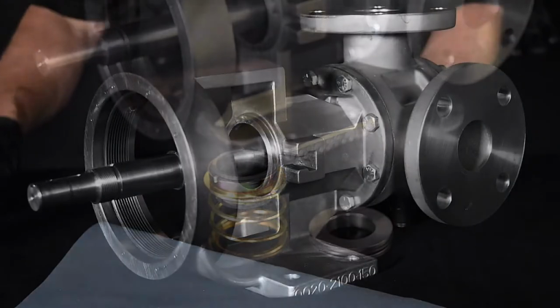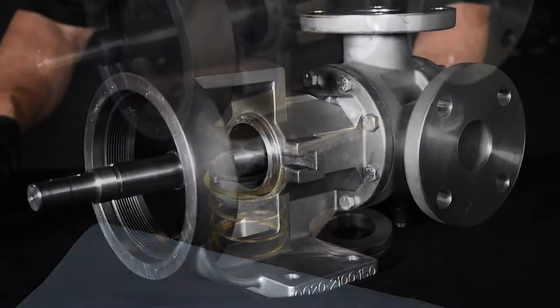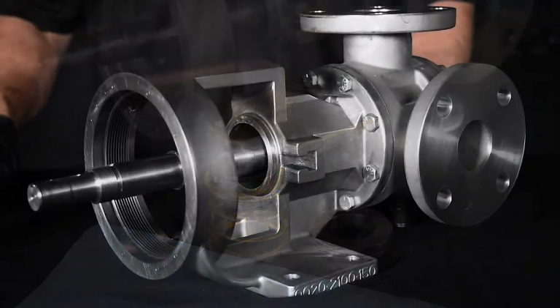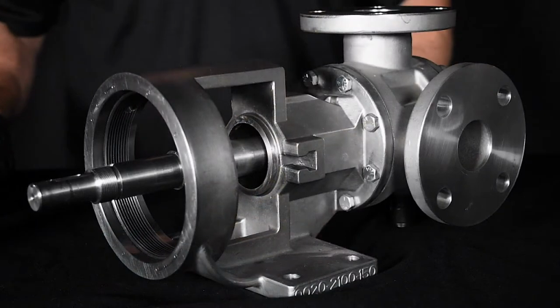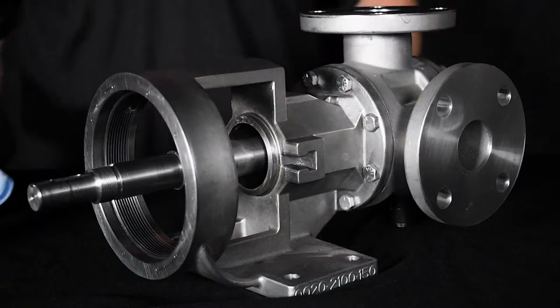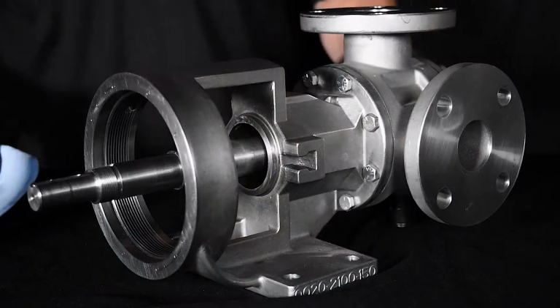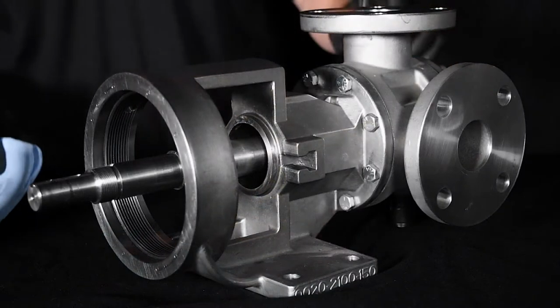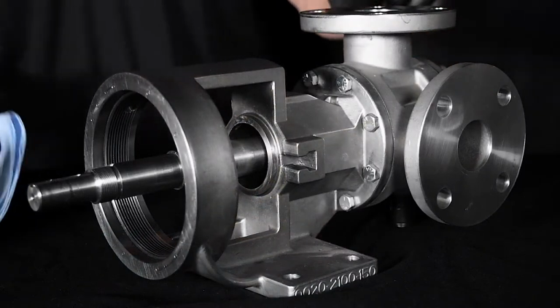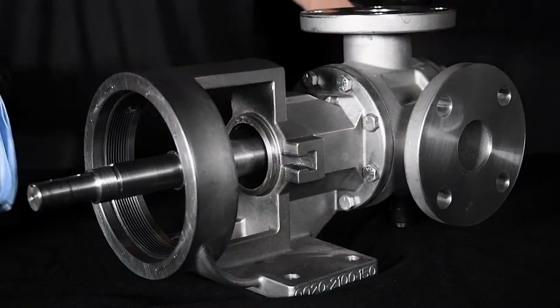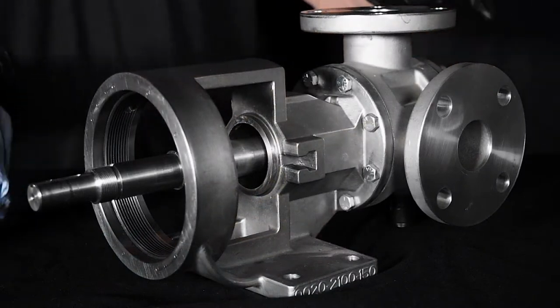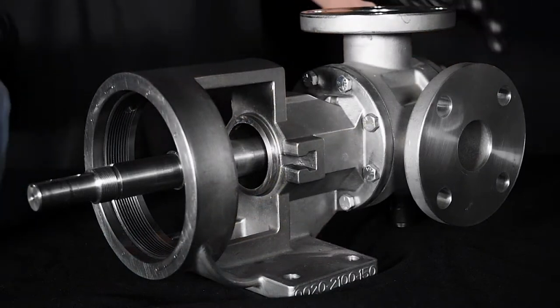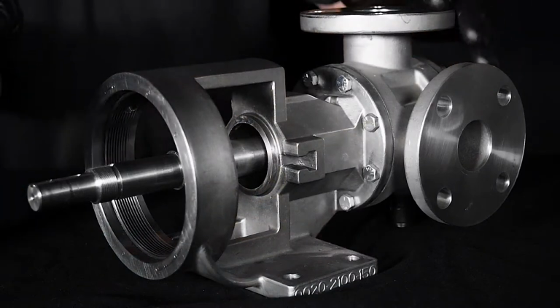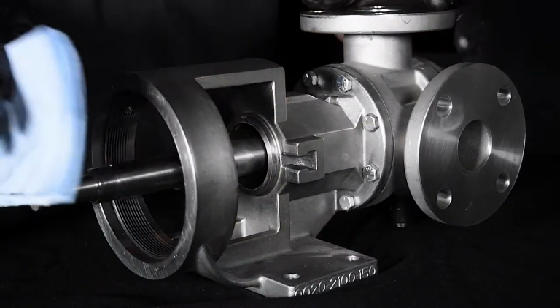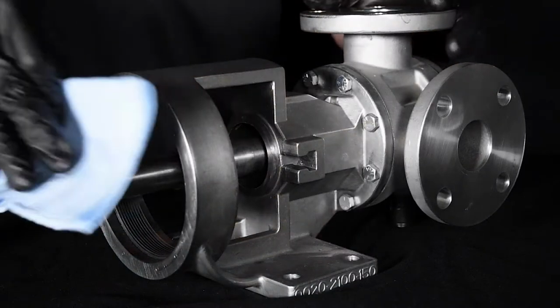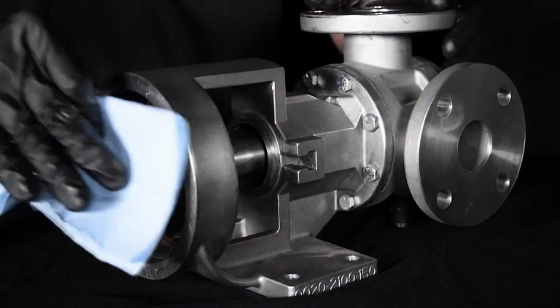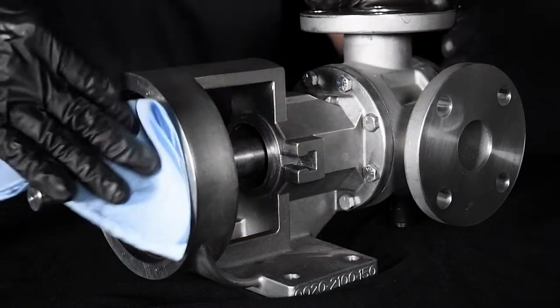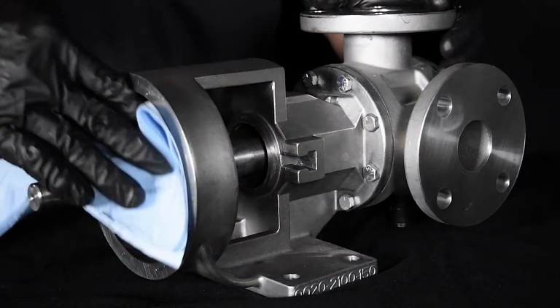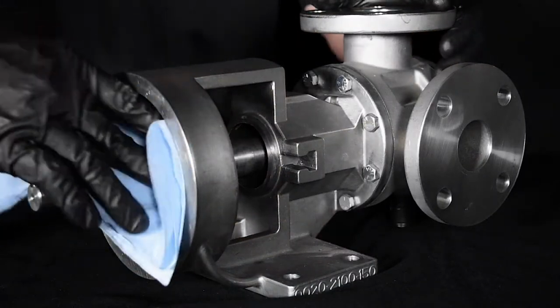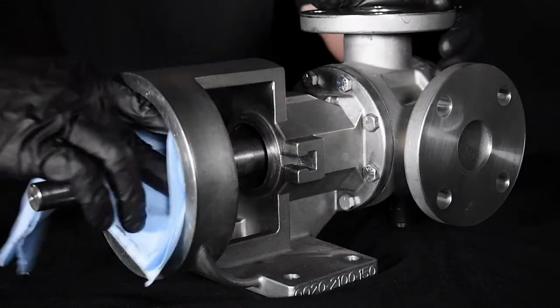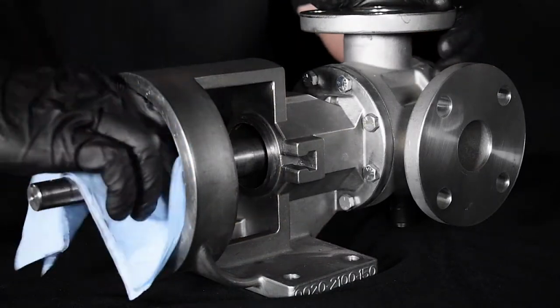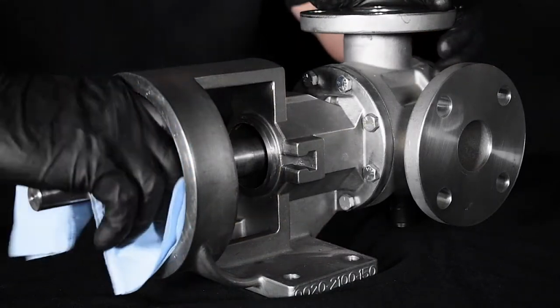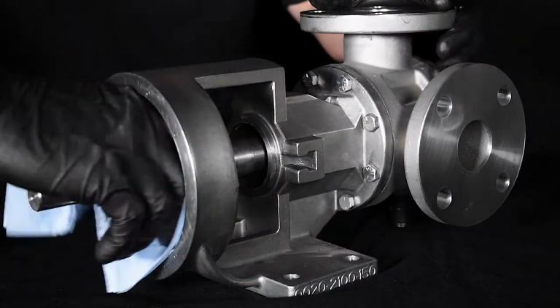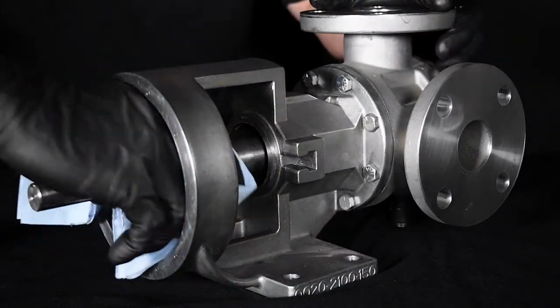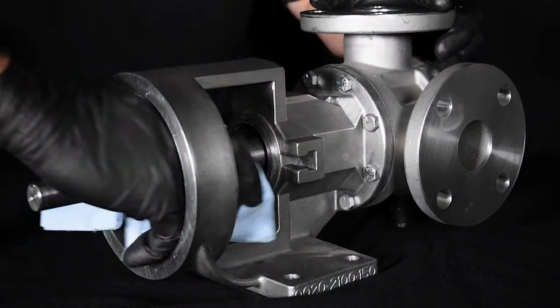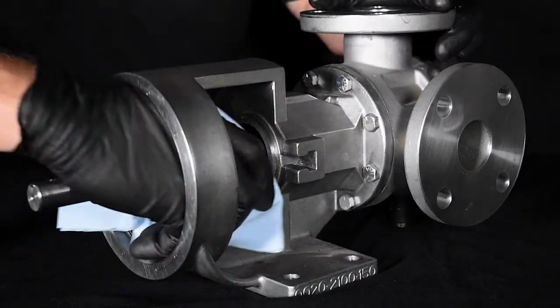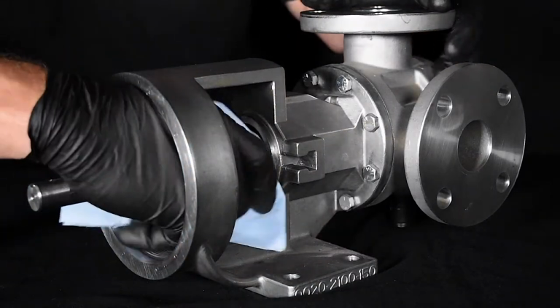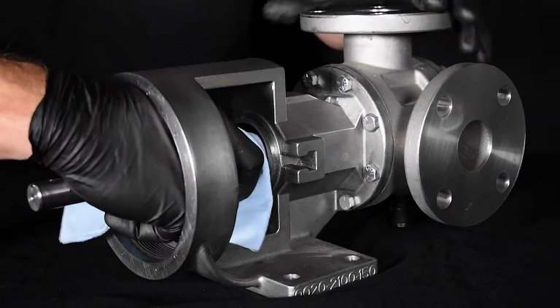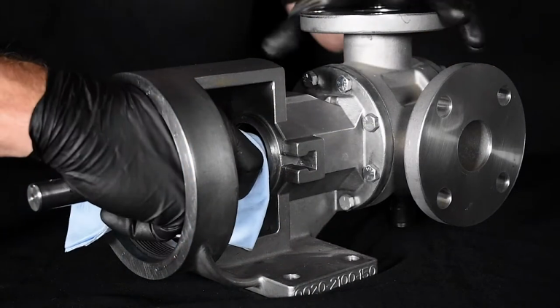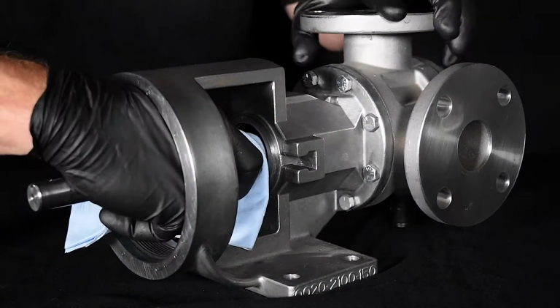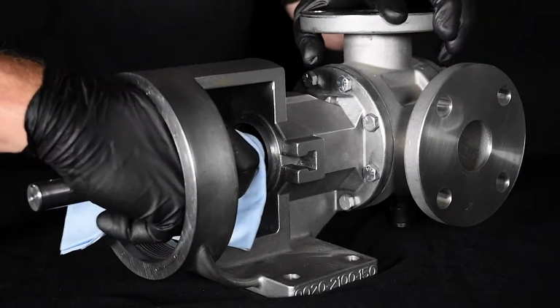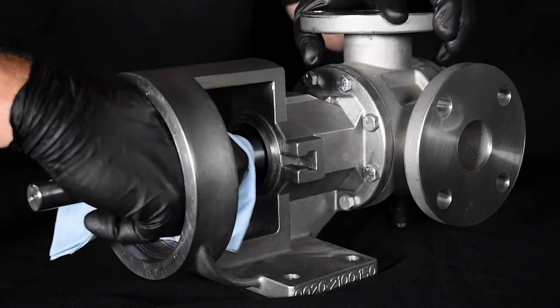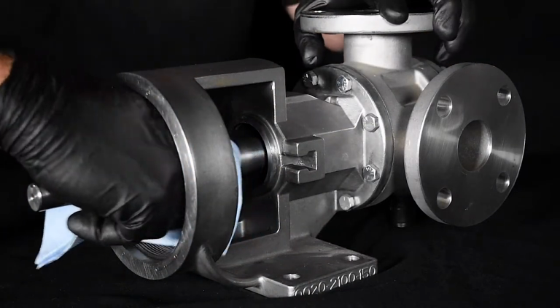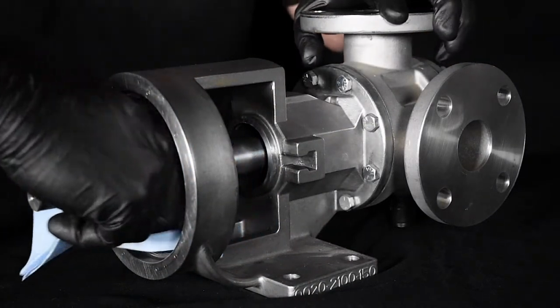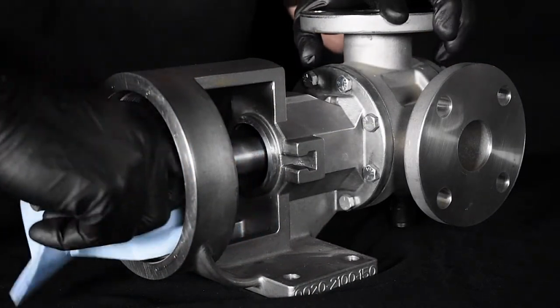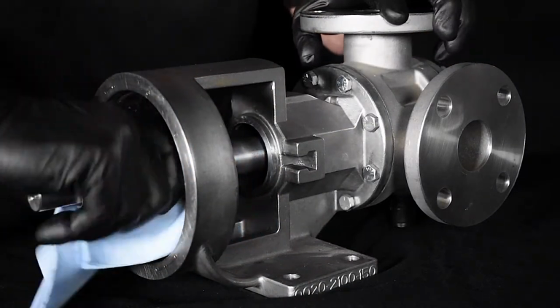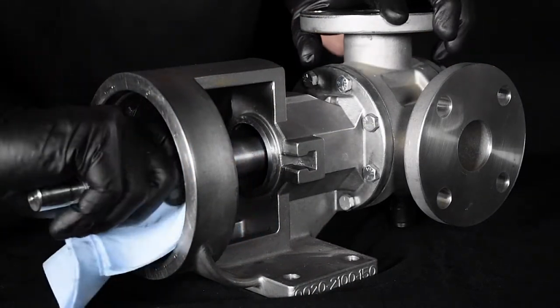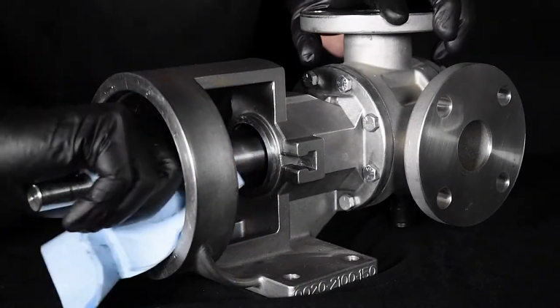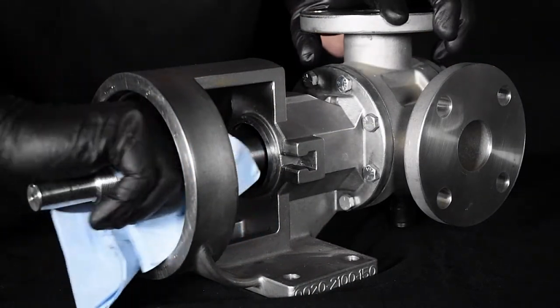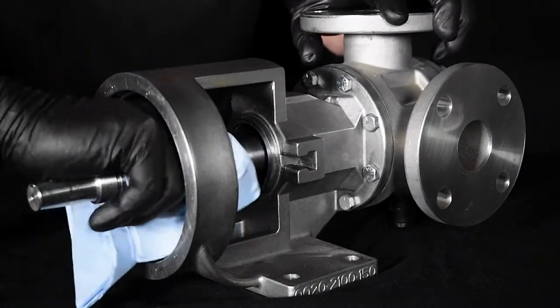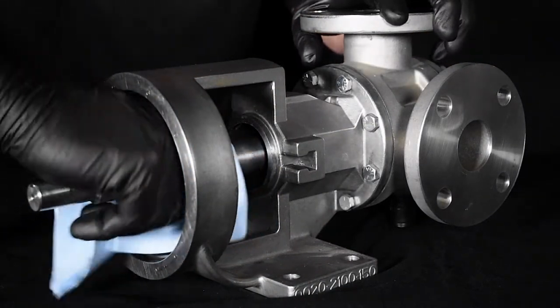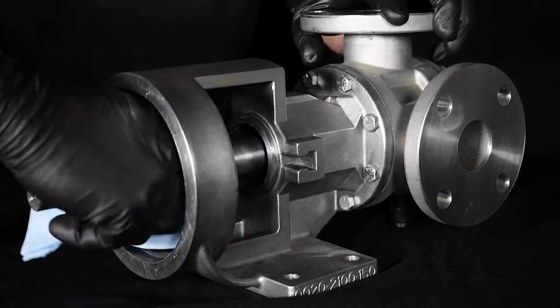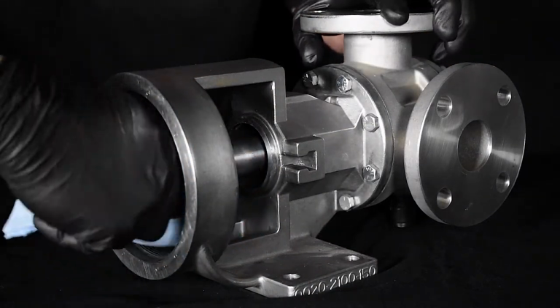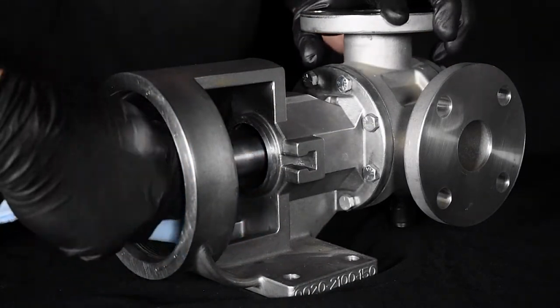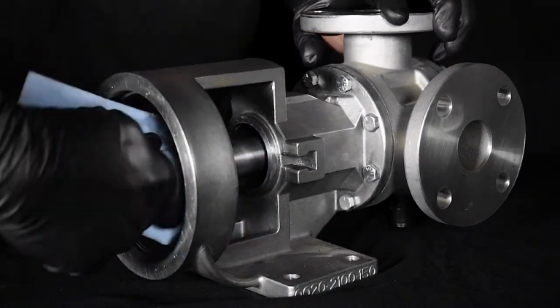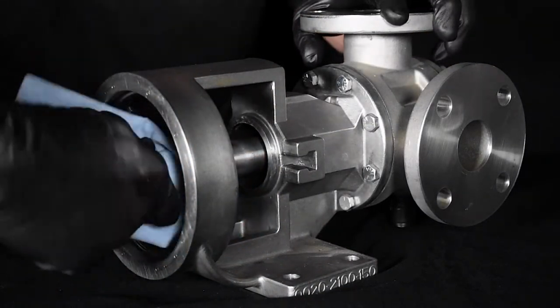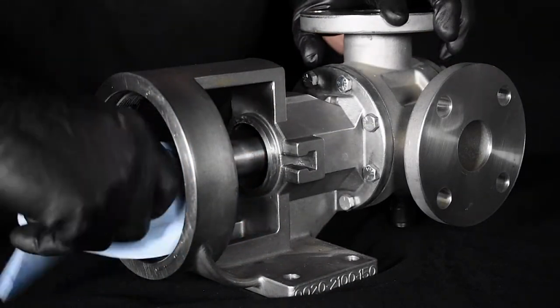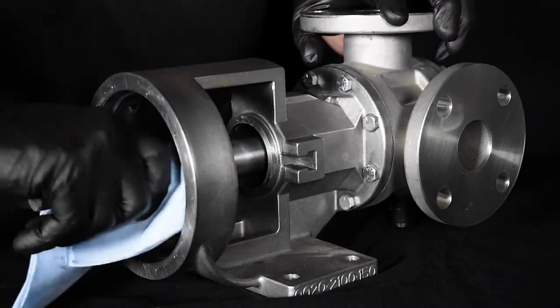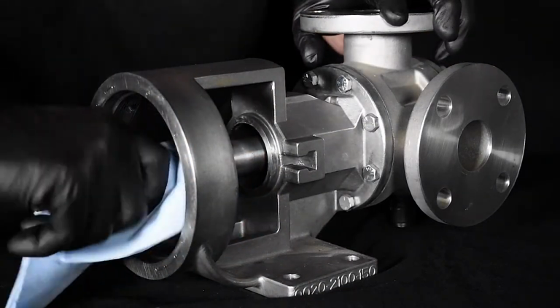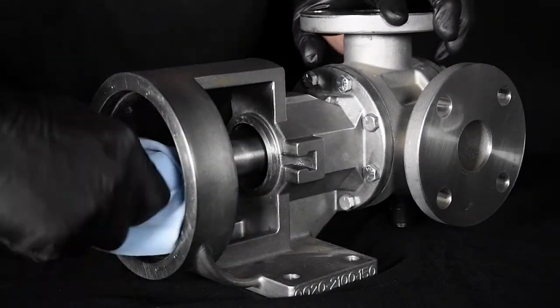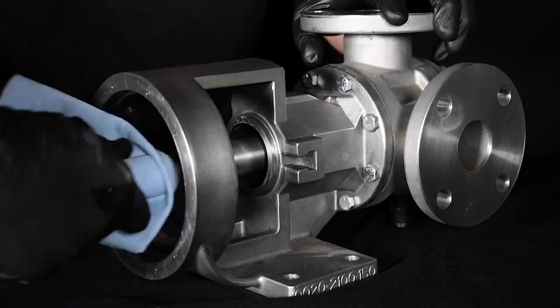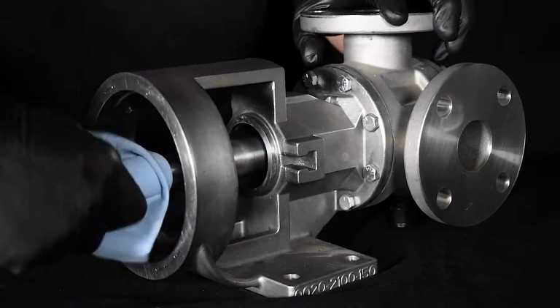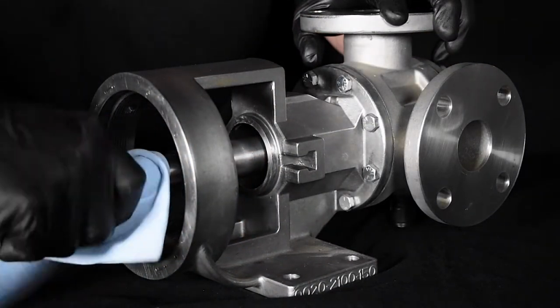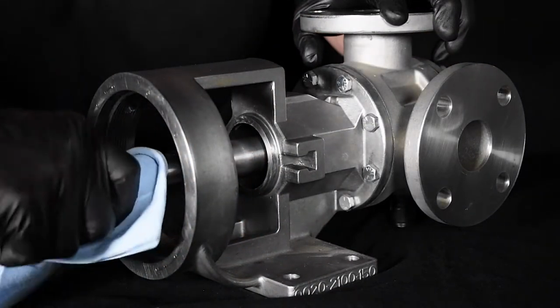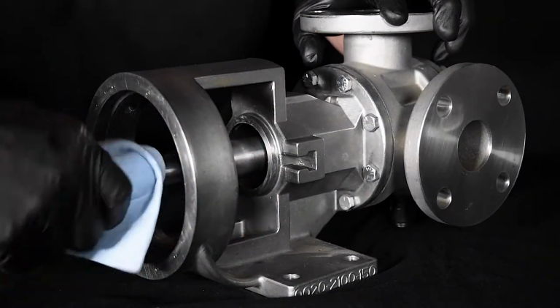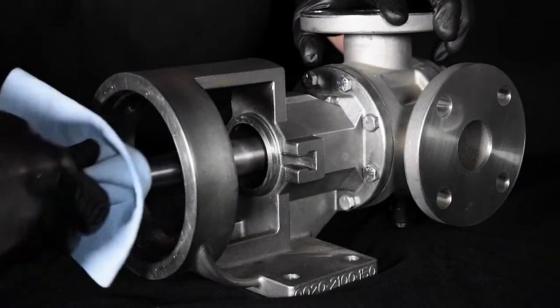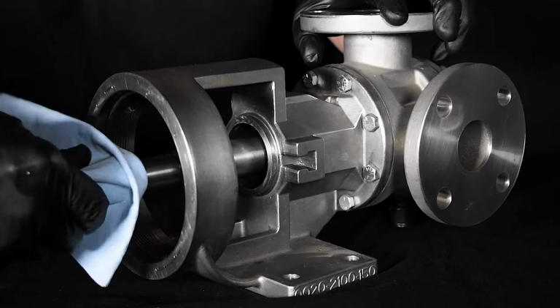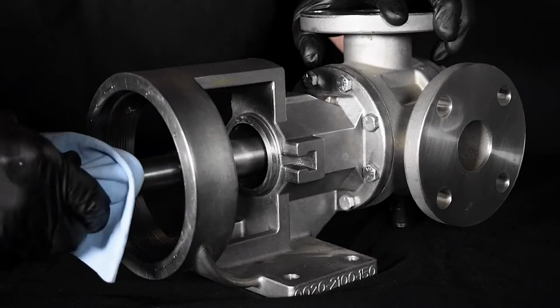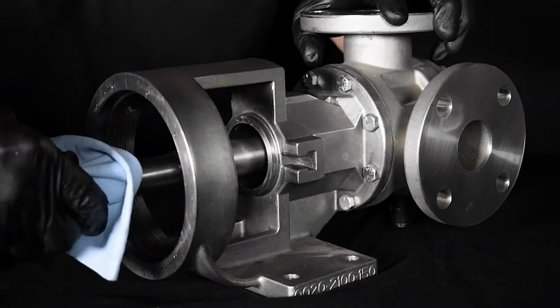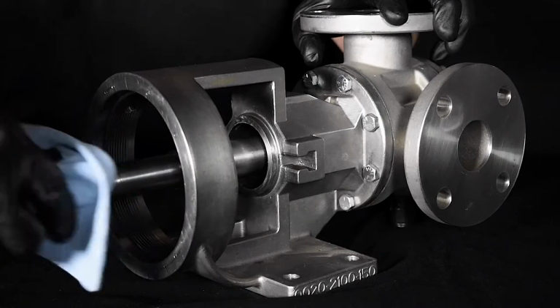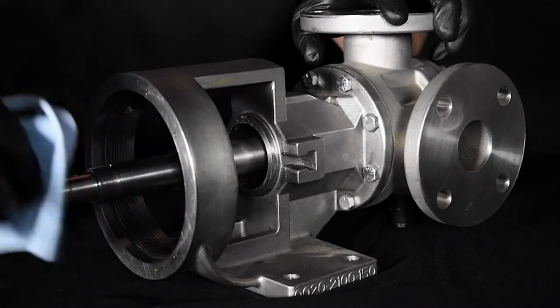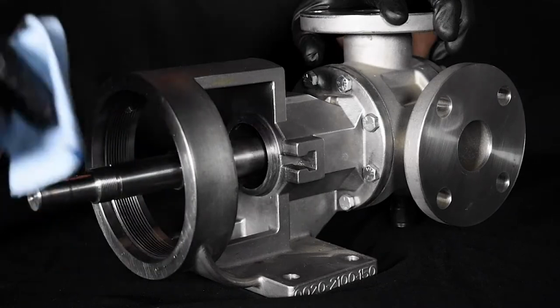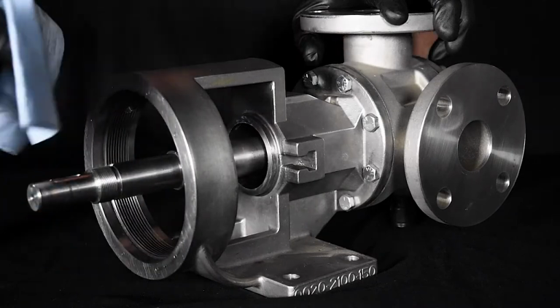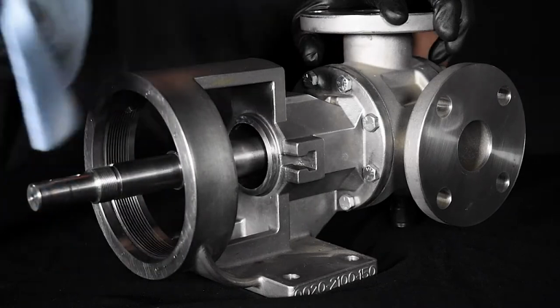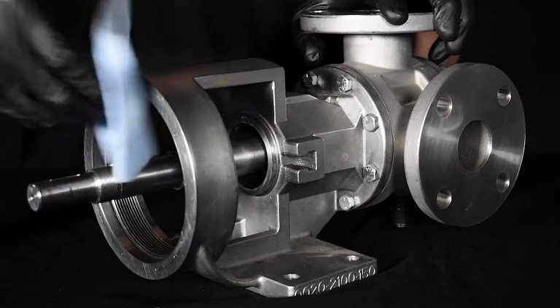First, clean the rotor shaft and seal housing bore. Make sure they are free of dirt, burrs, and scratches.